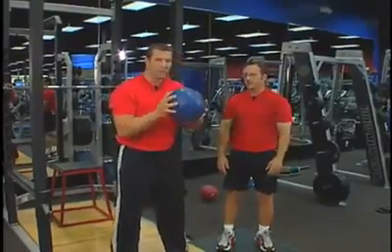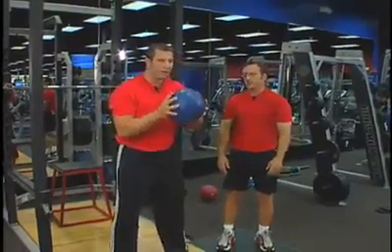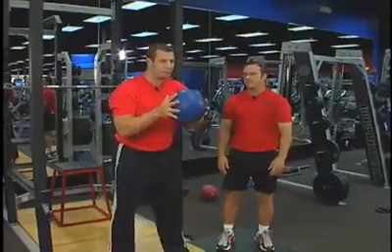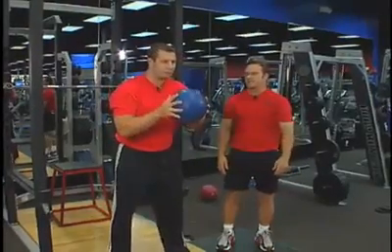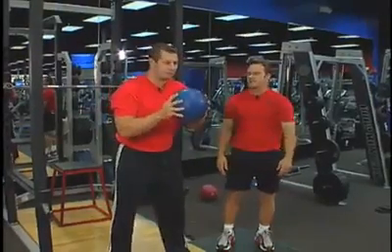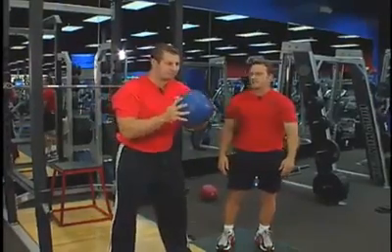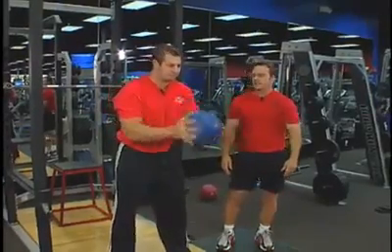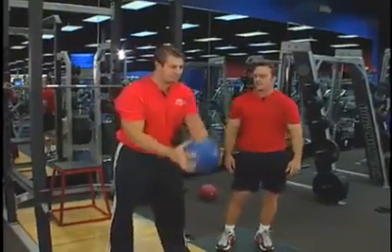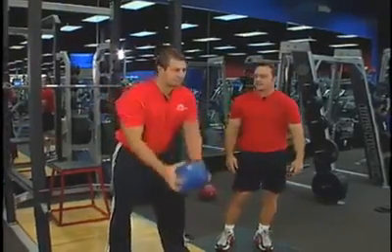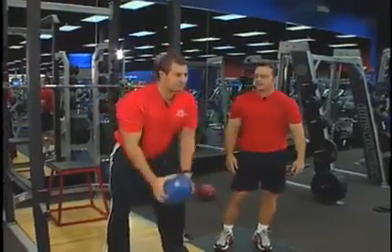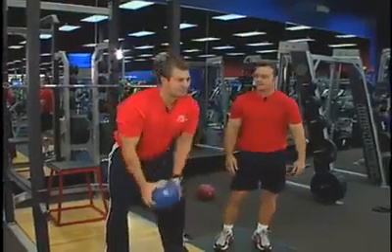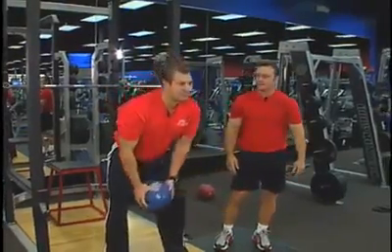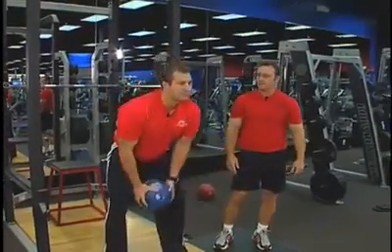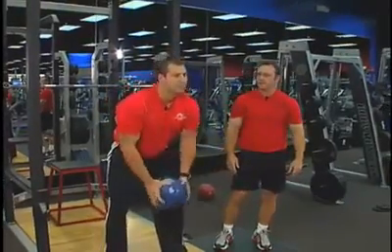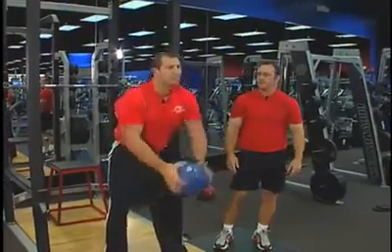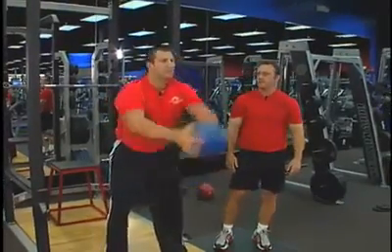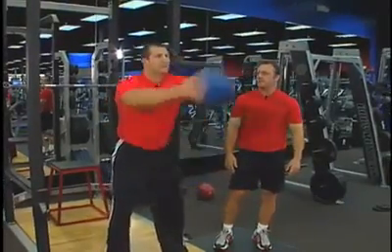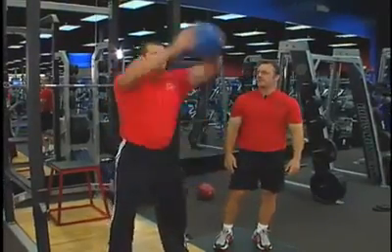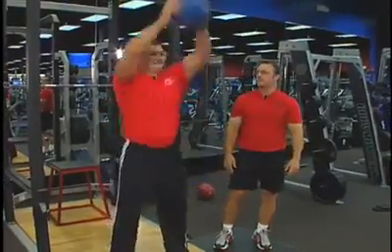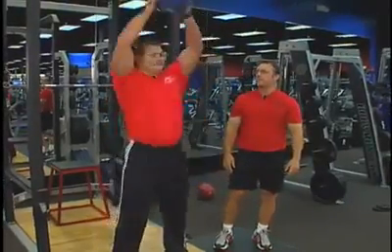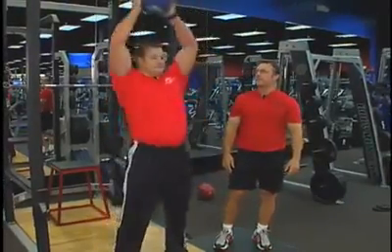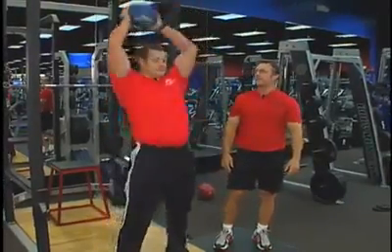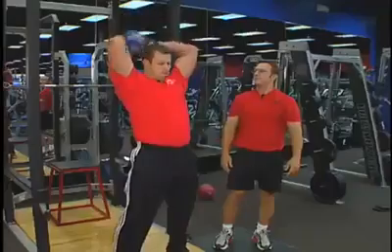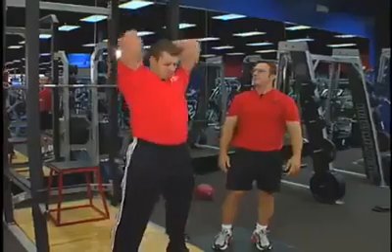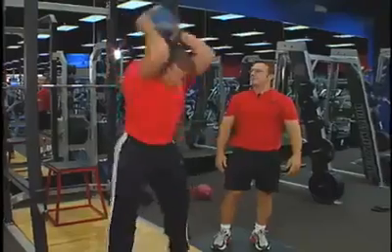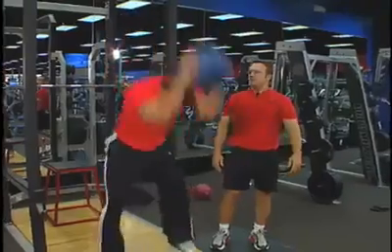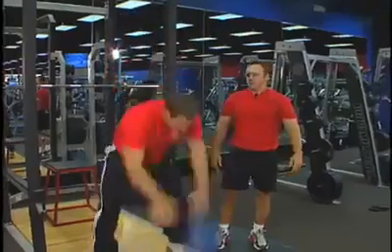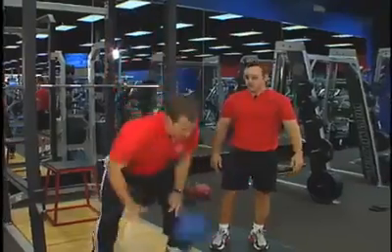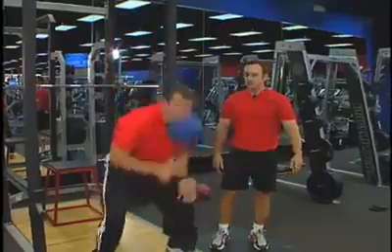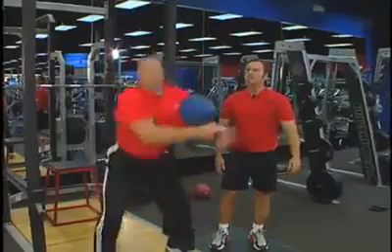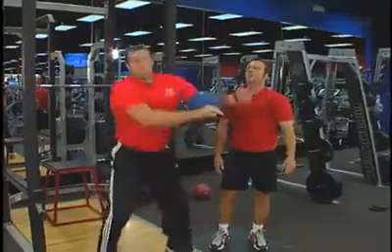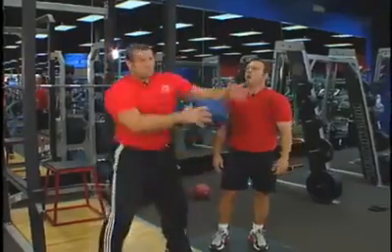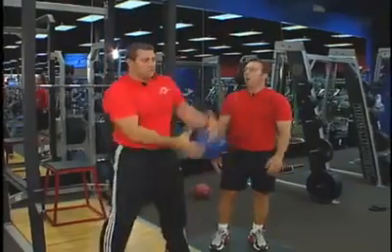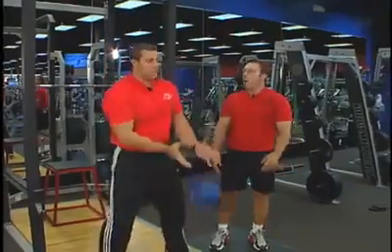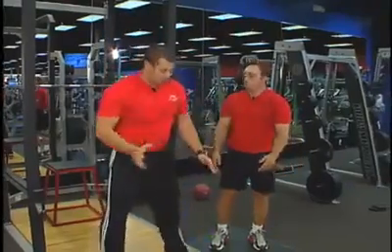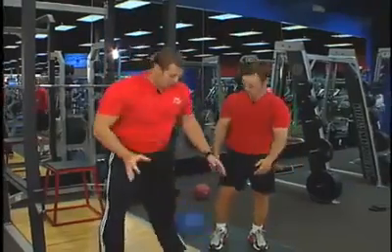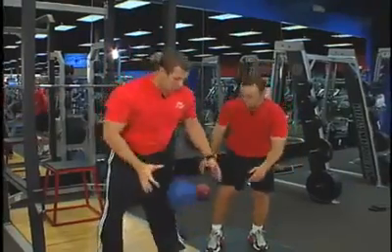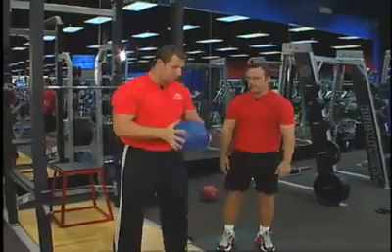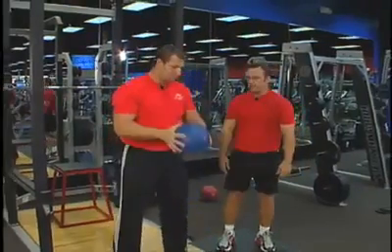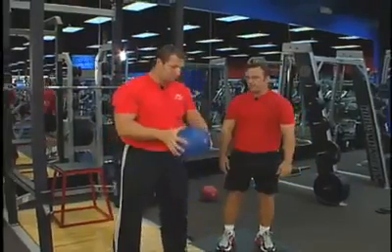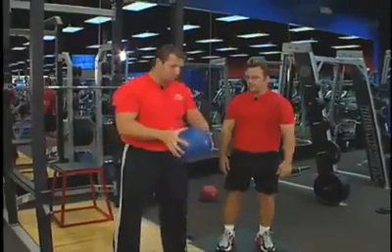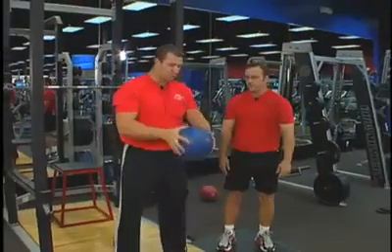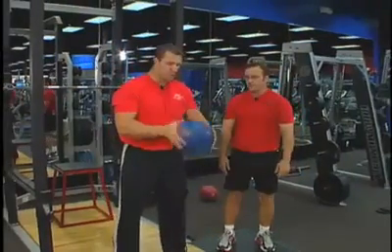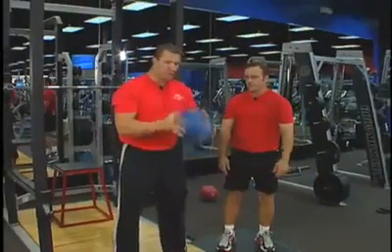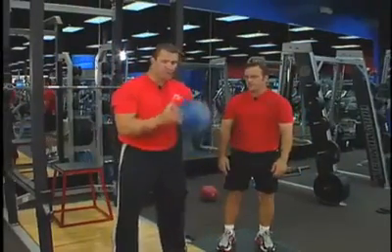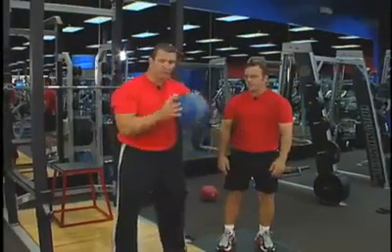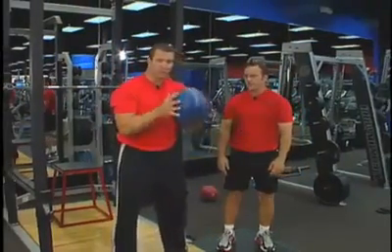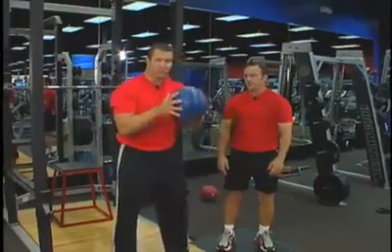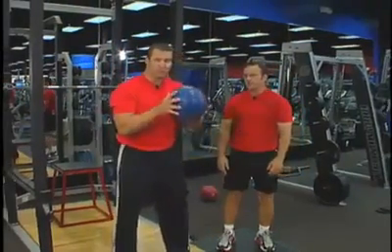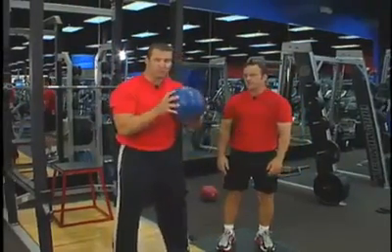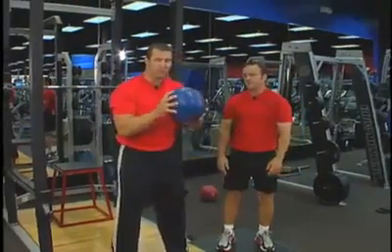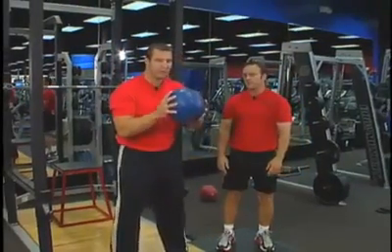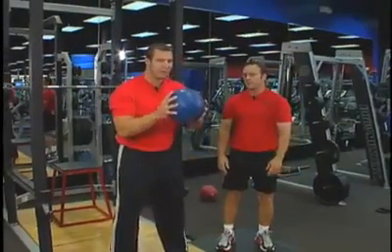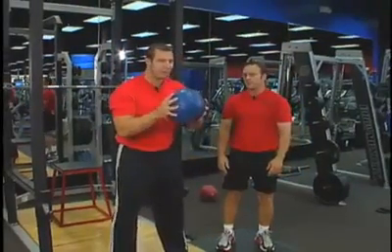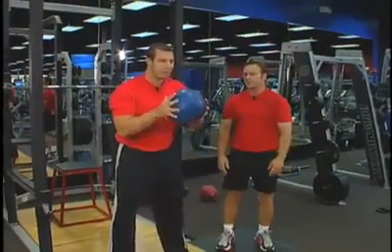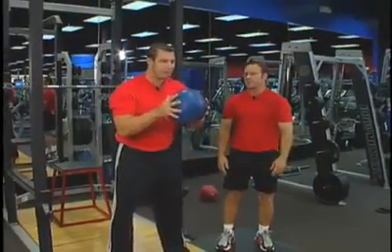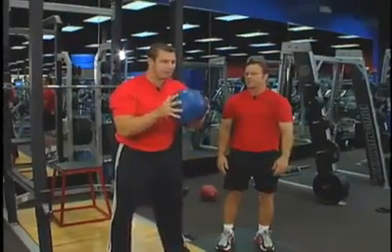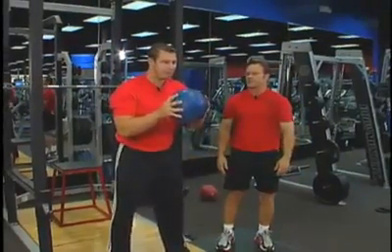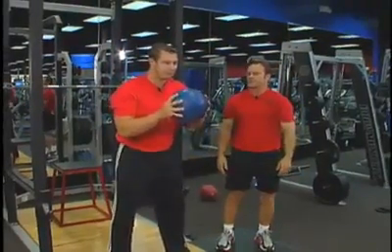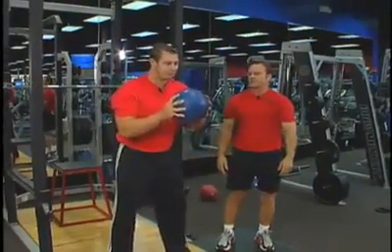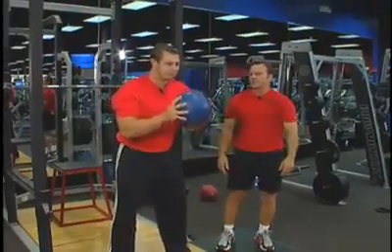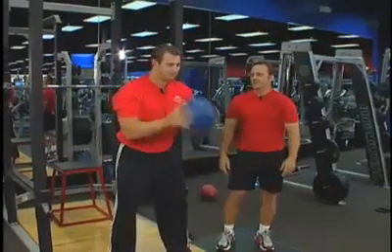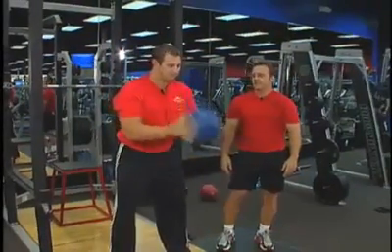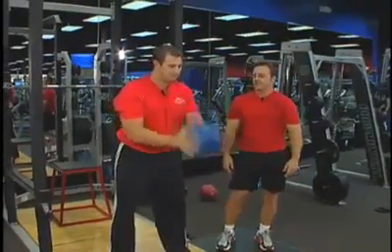Okay, here we go. Just don't hit the ceiling. Here we go. Don't hit the ceiling.